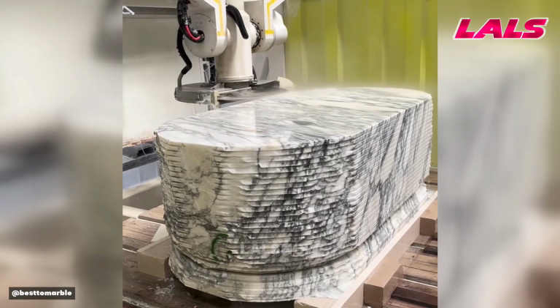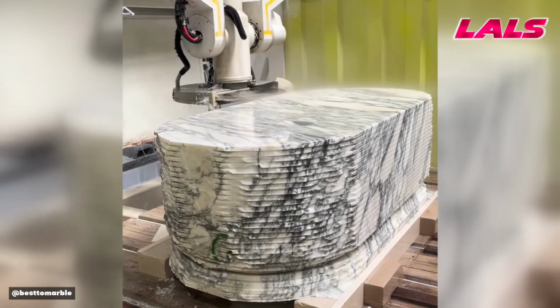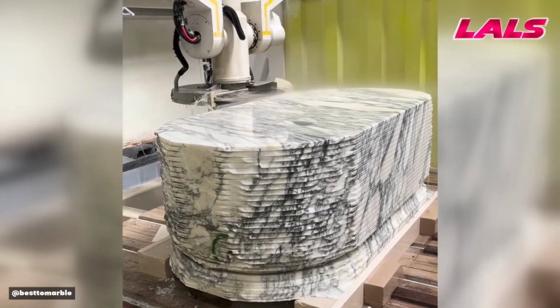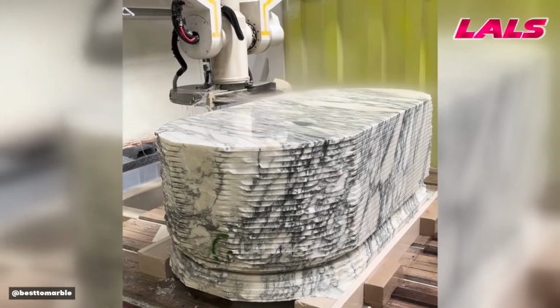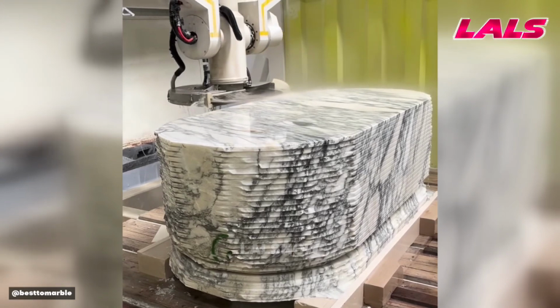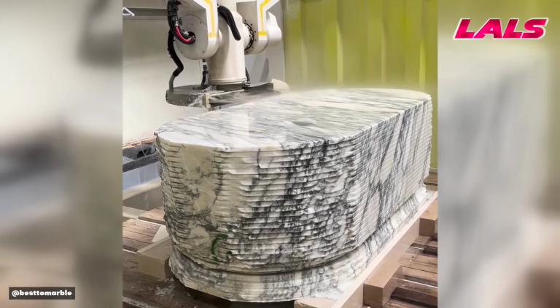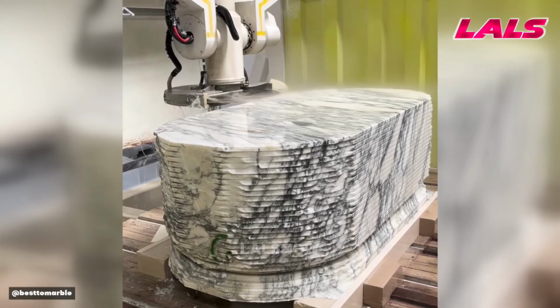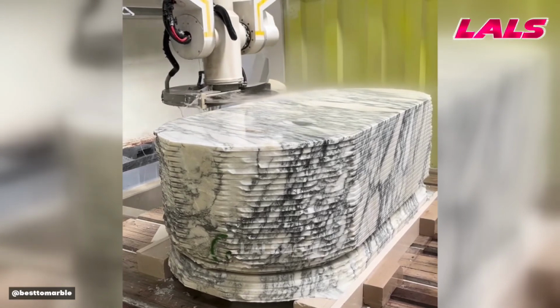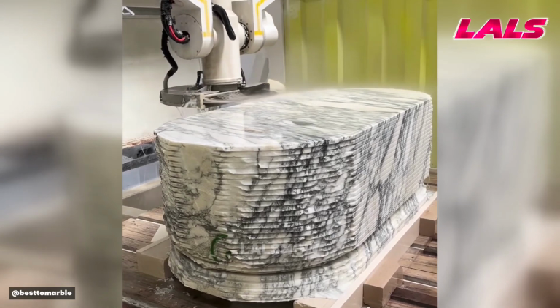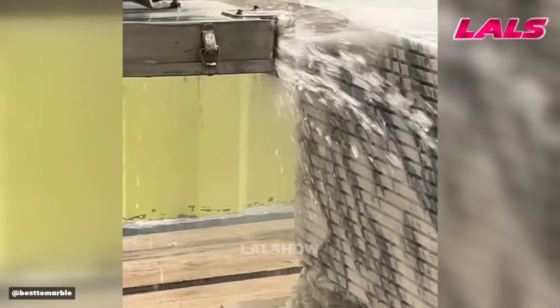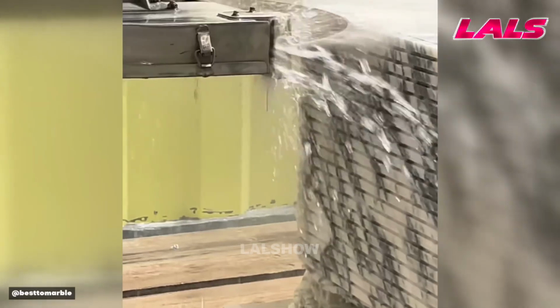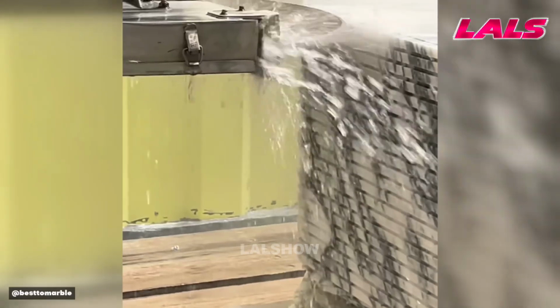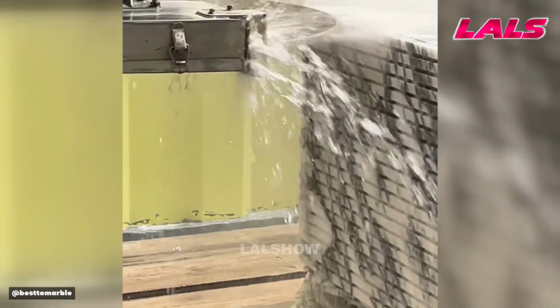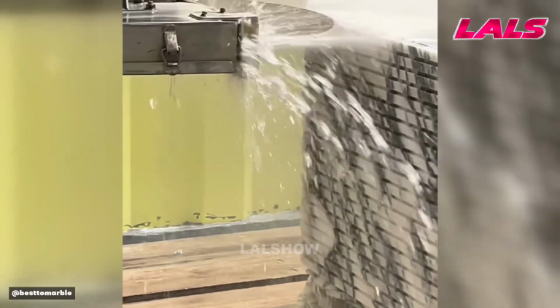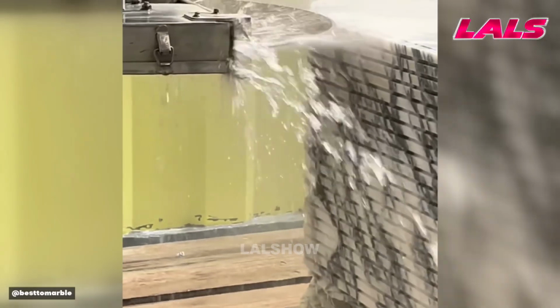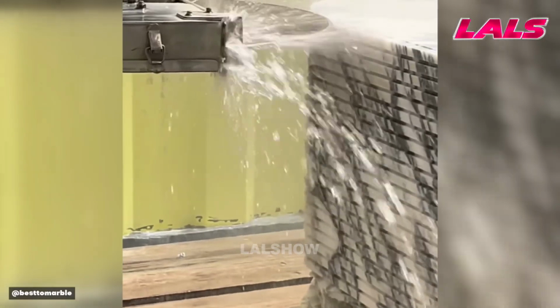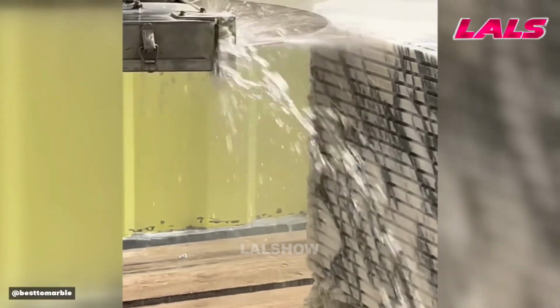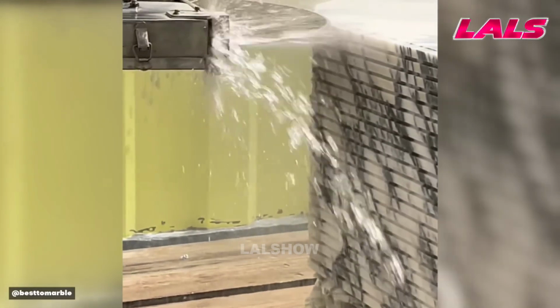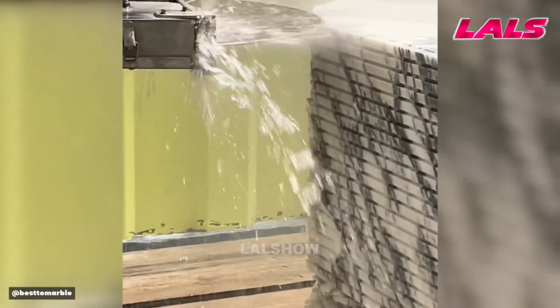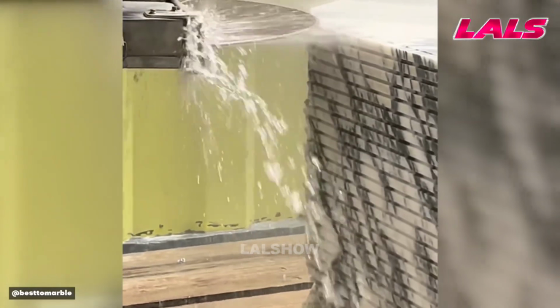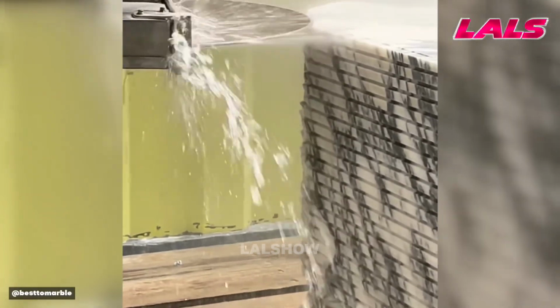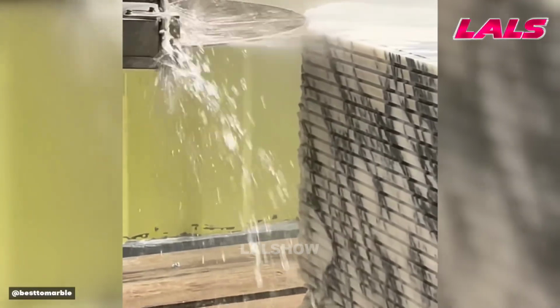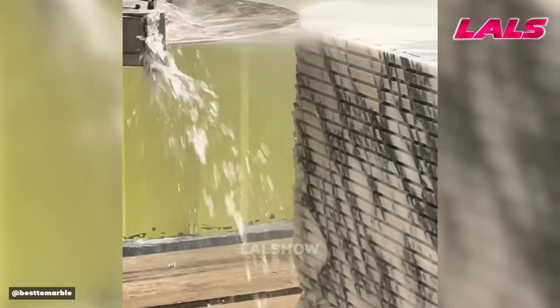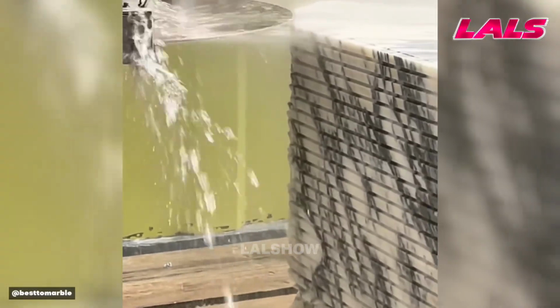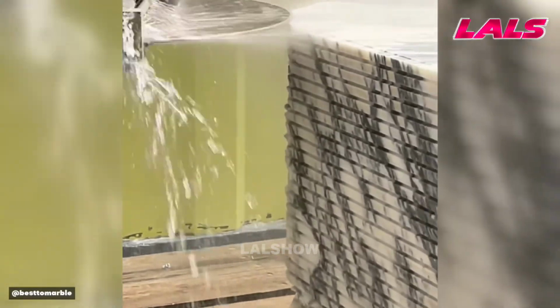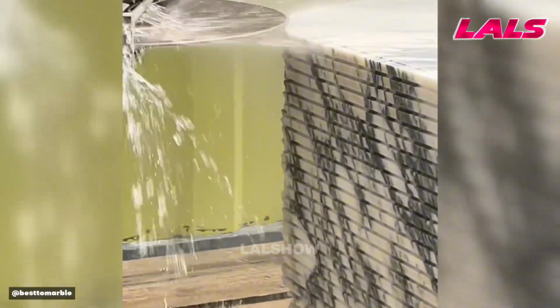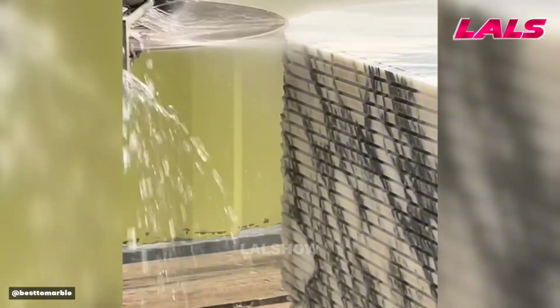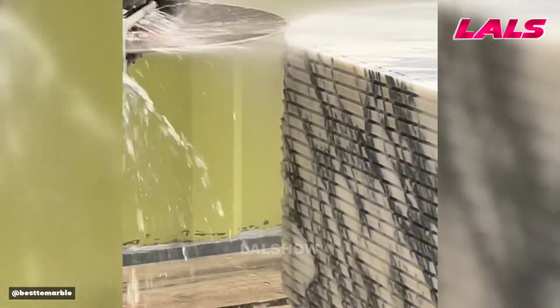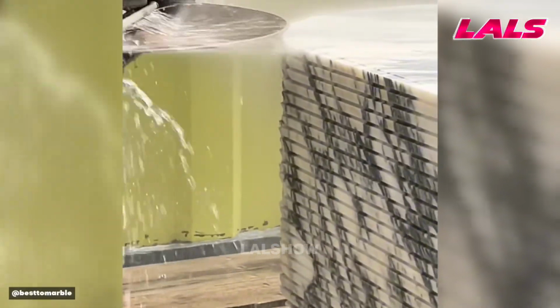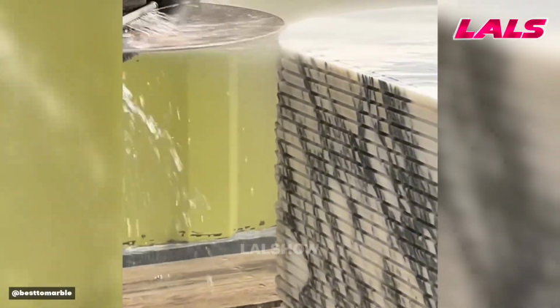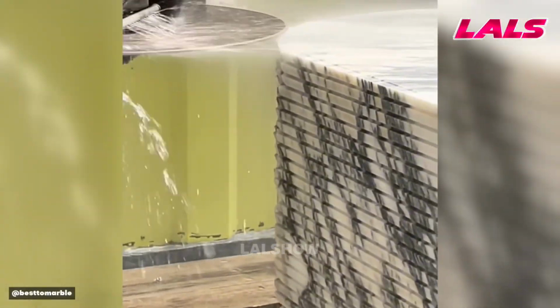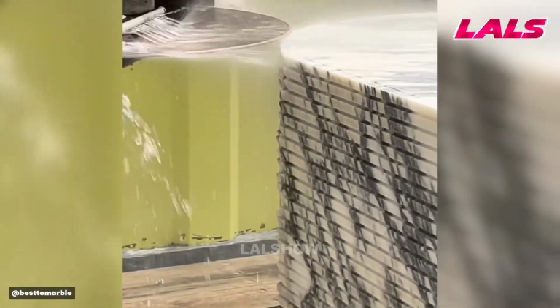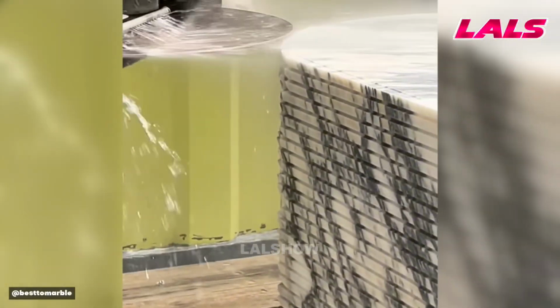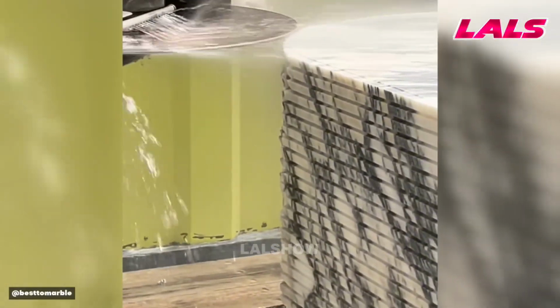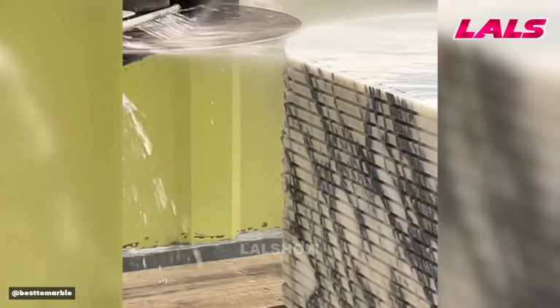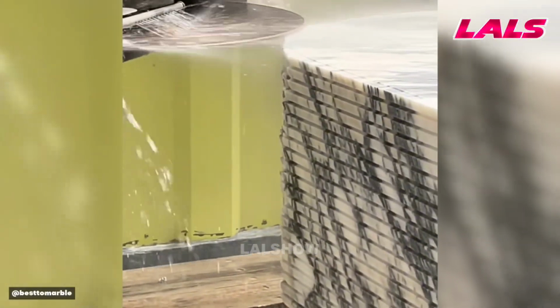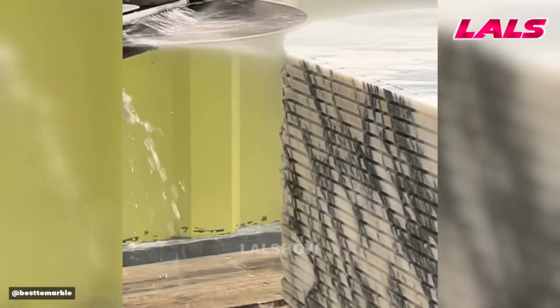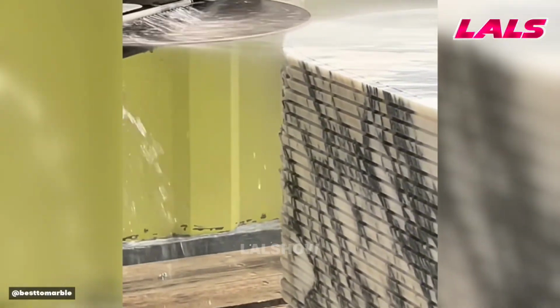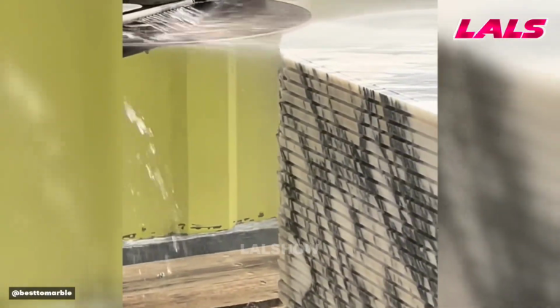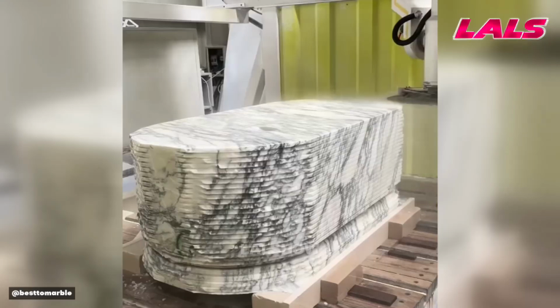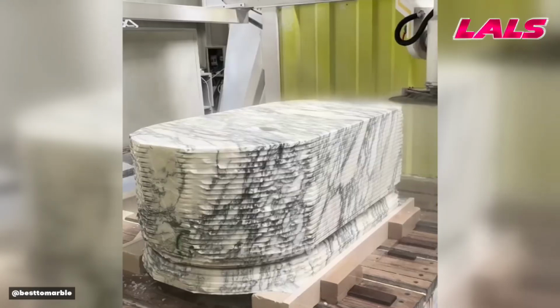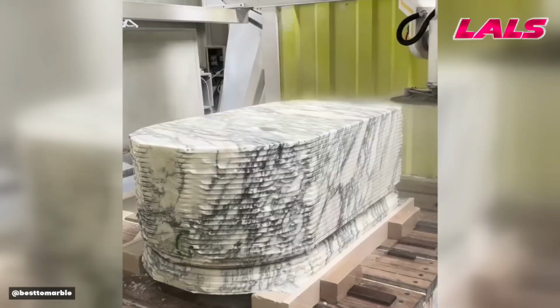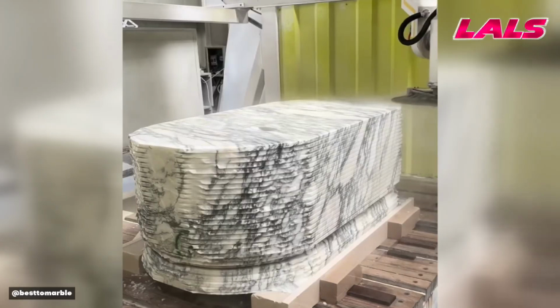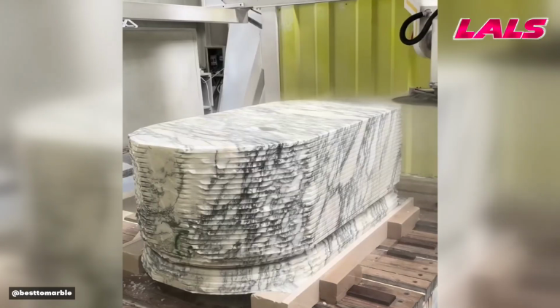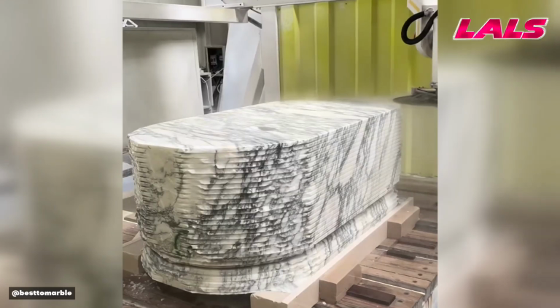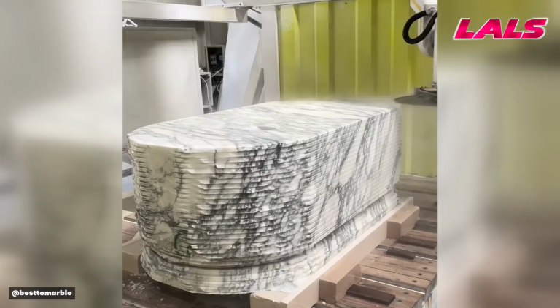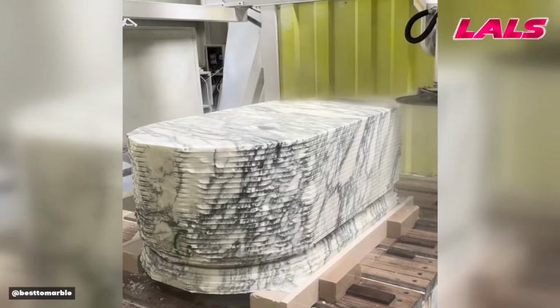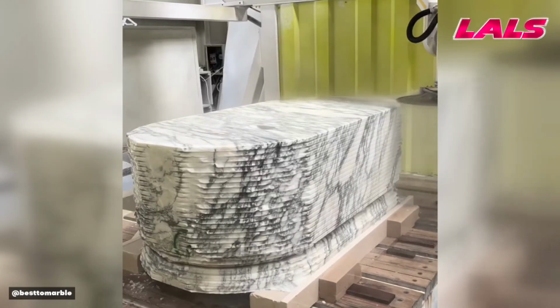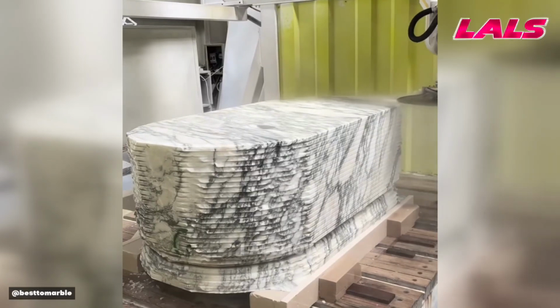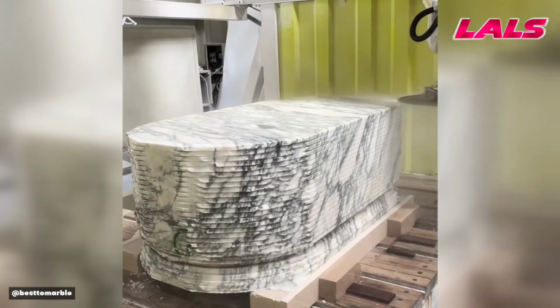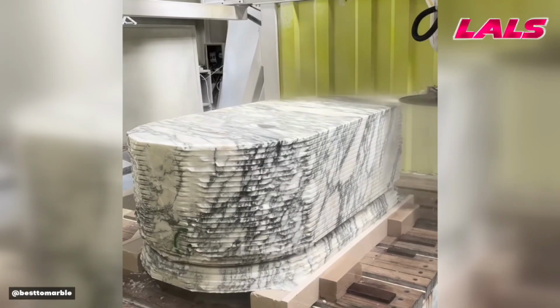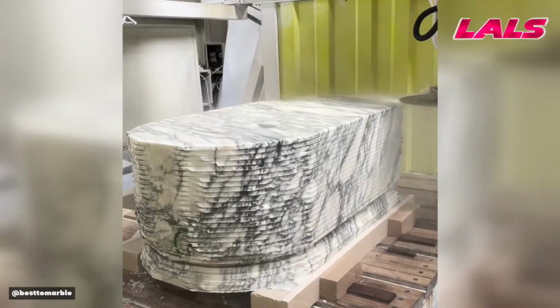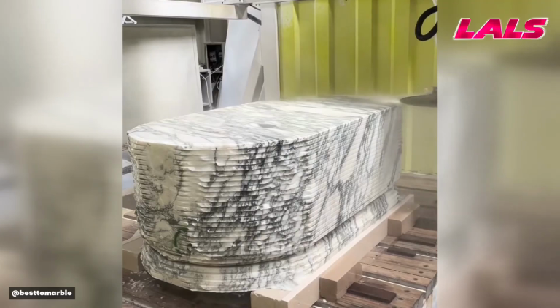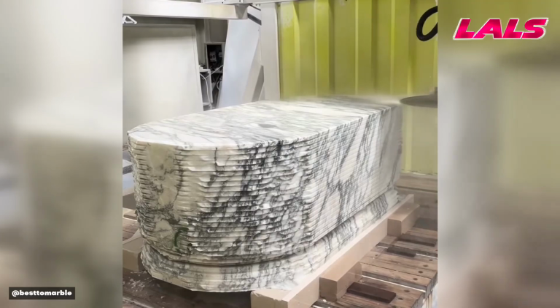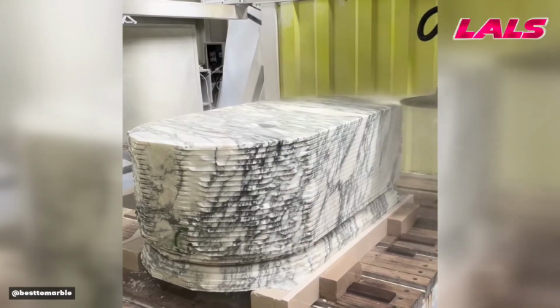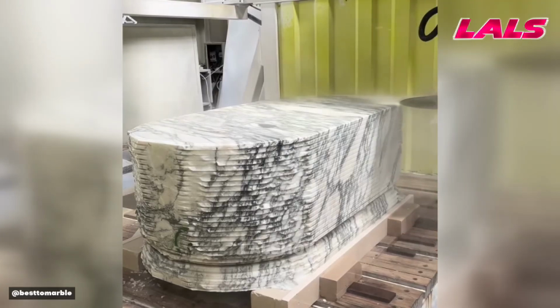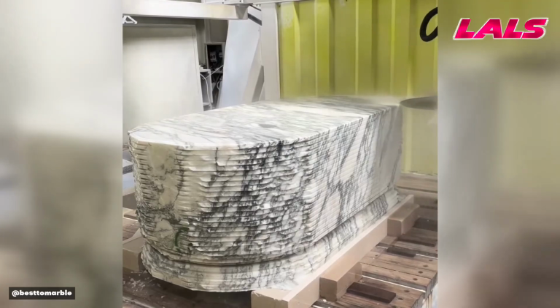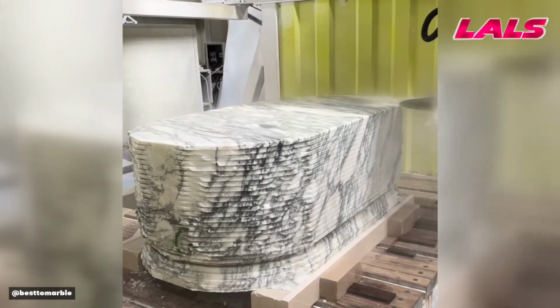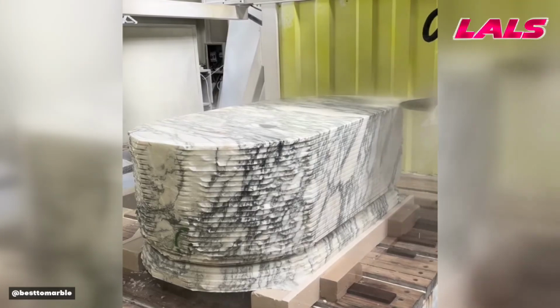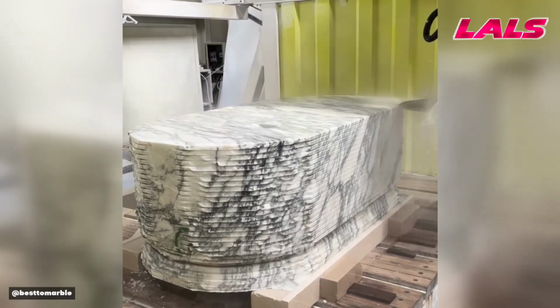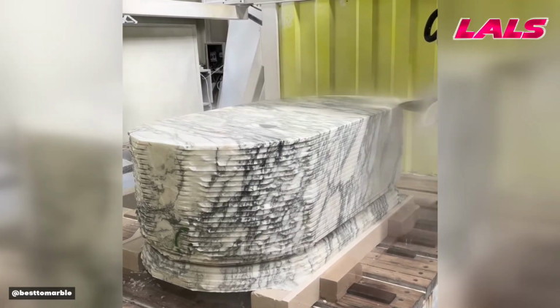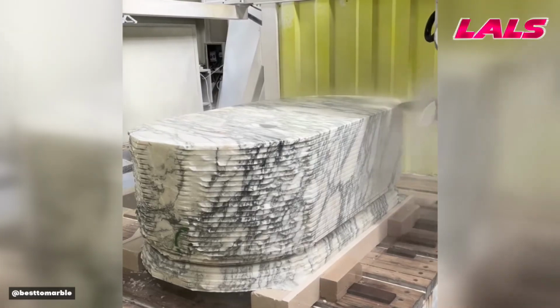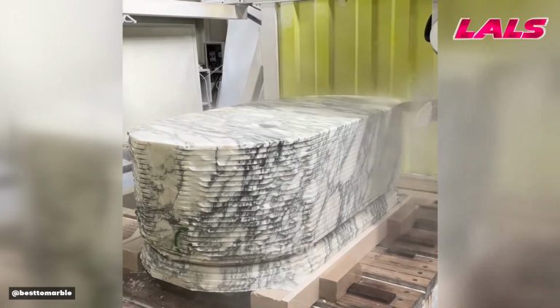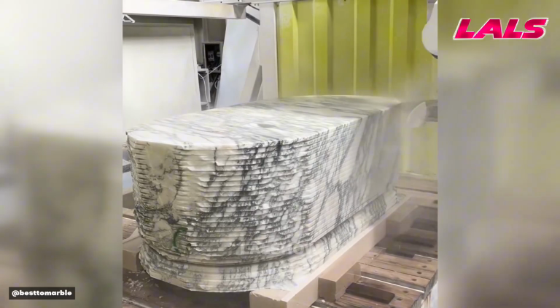Automated CNC milling sculpts a solid marble block into a finished bathtub, saving time and ensuring high accuracy.